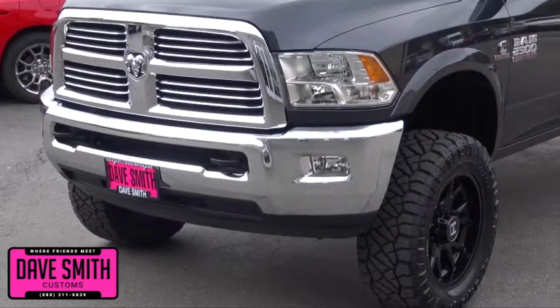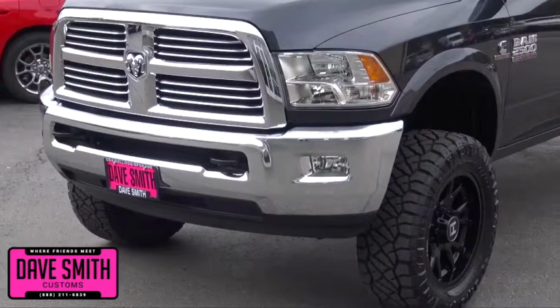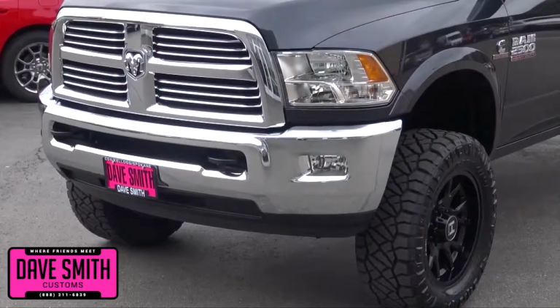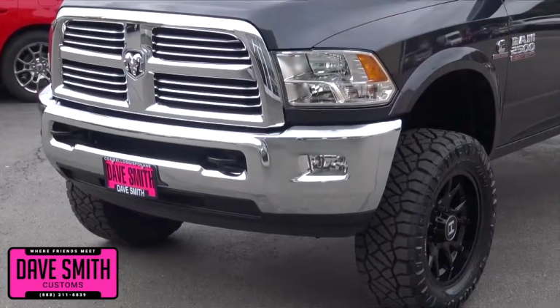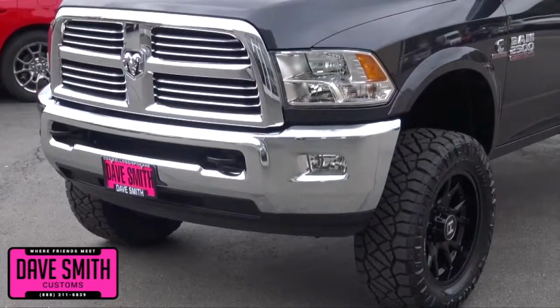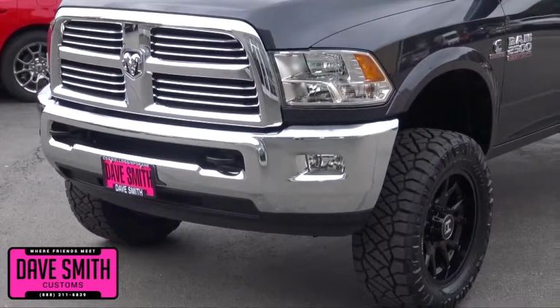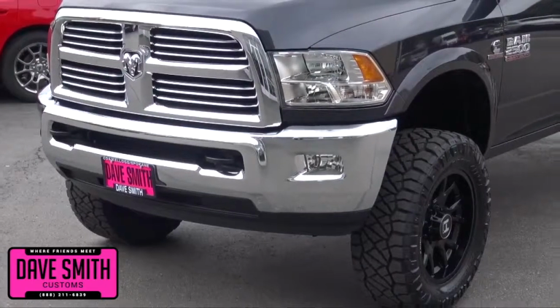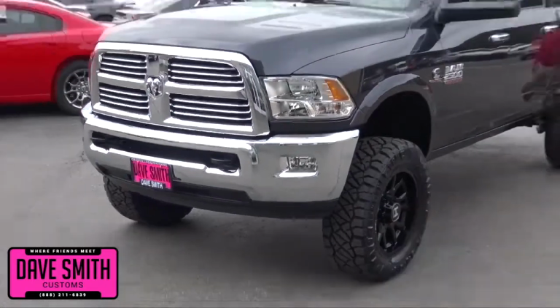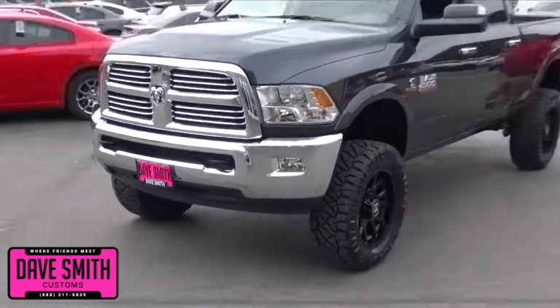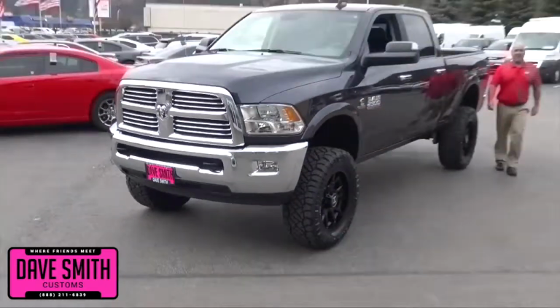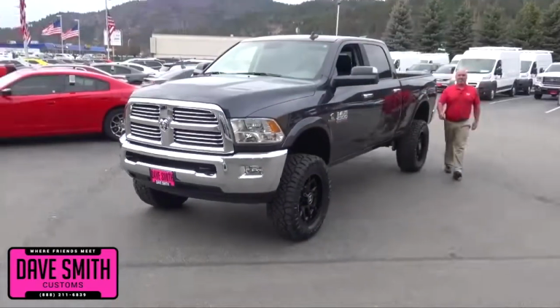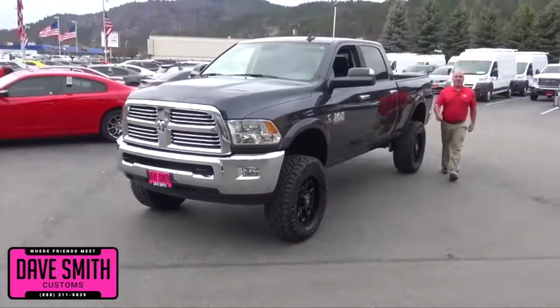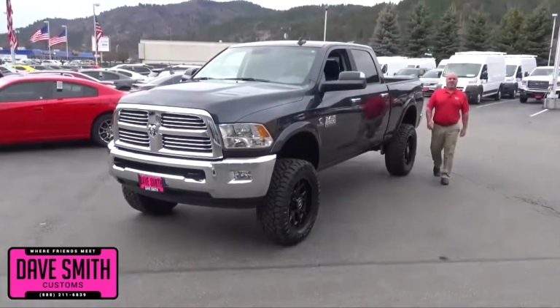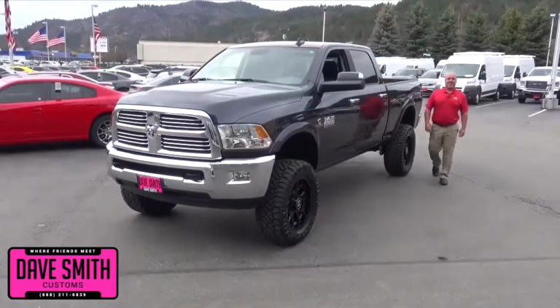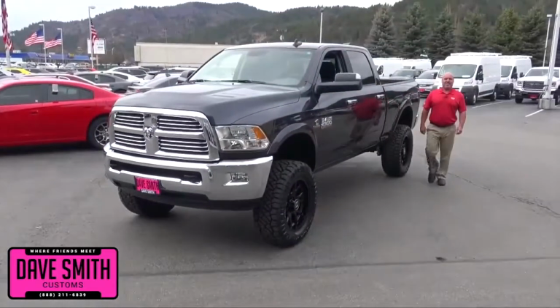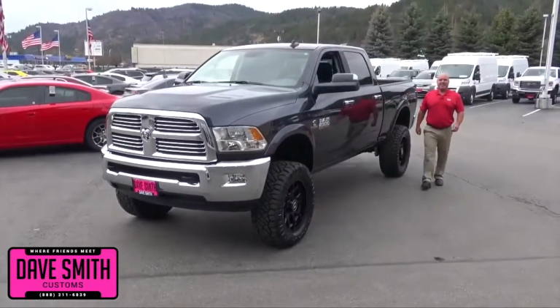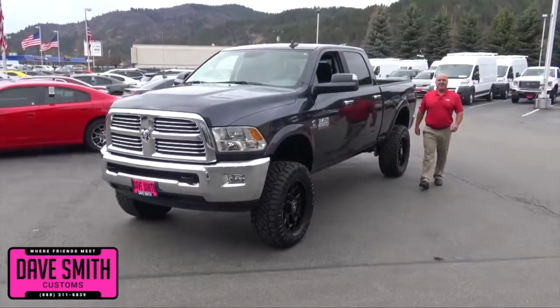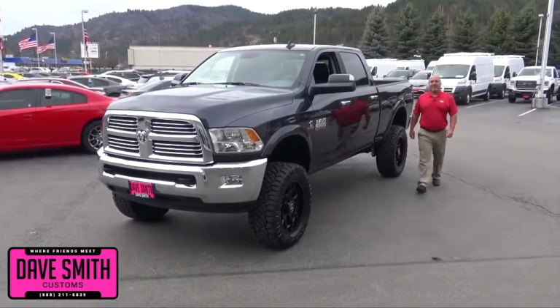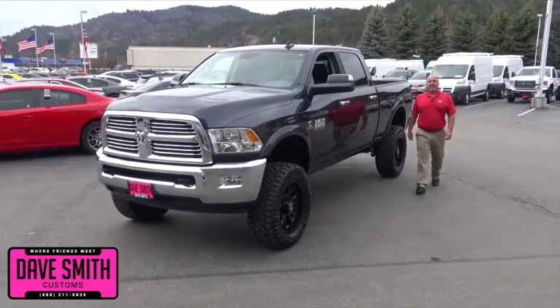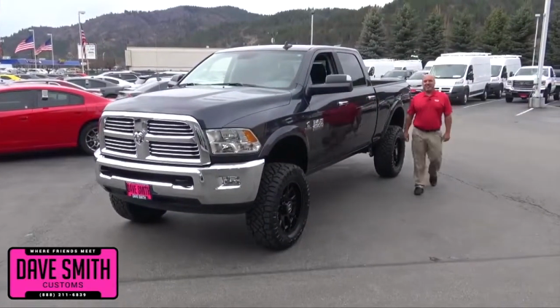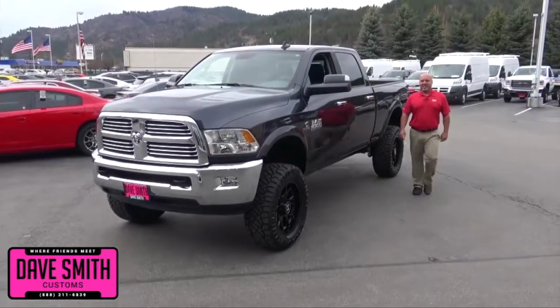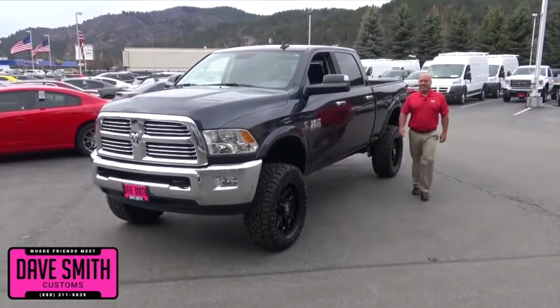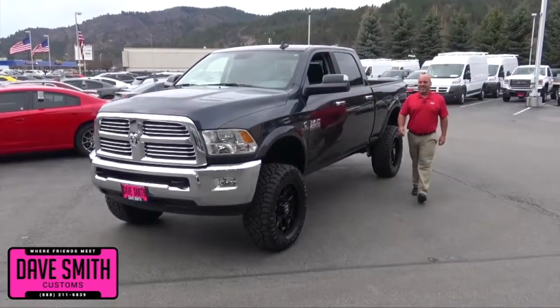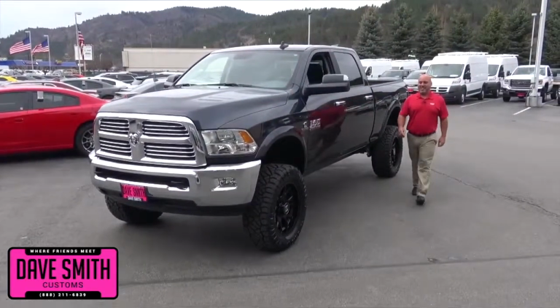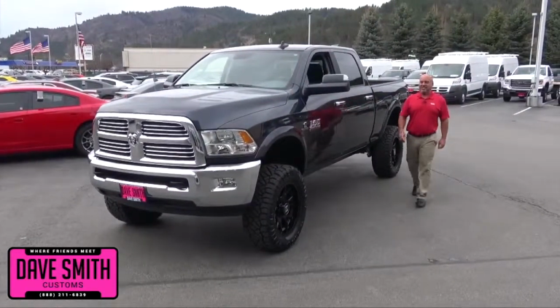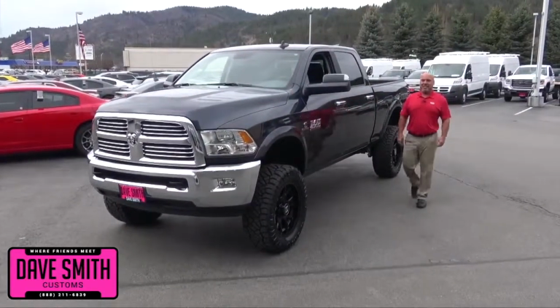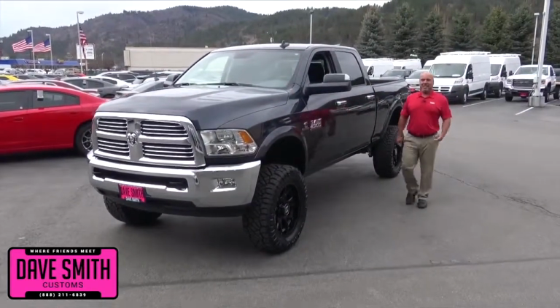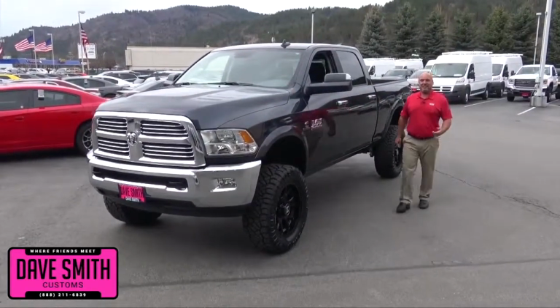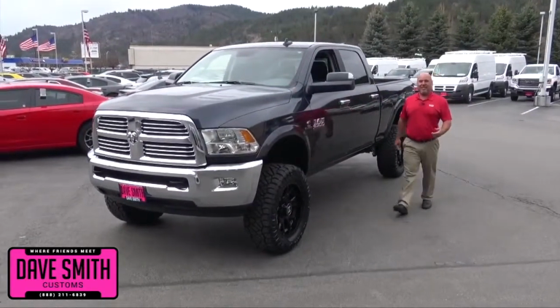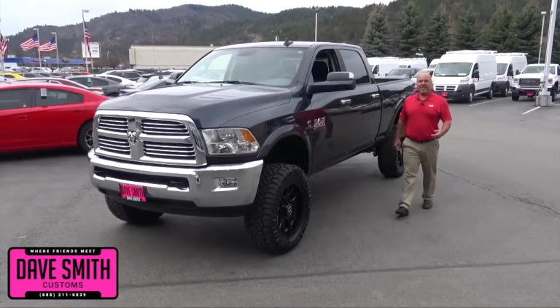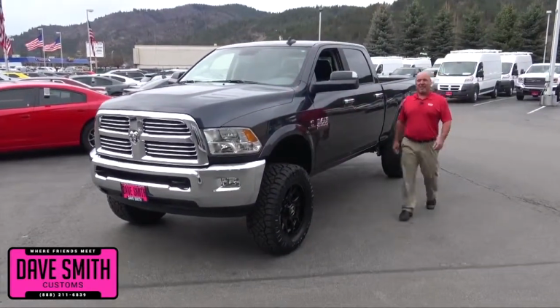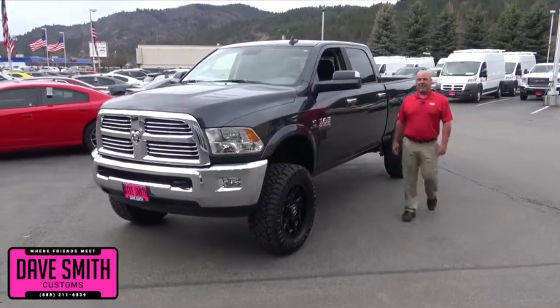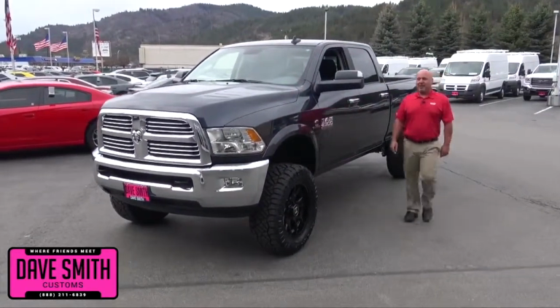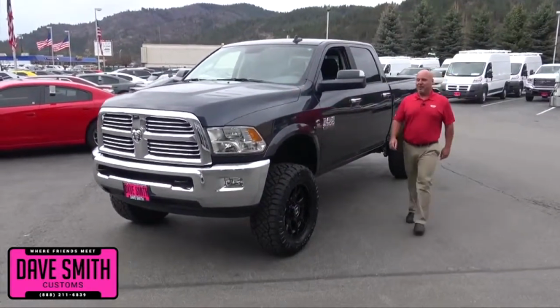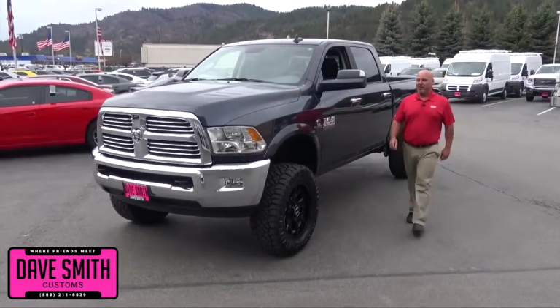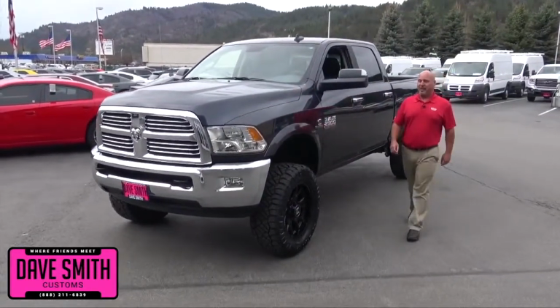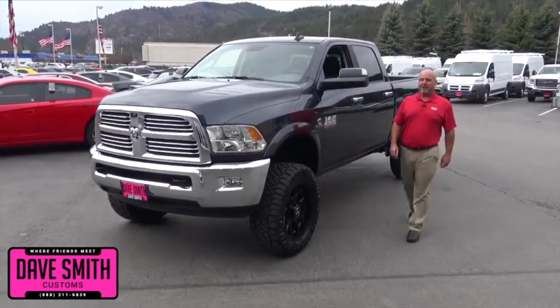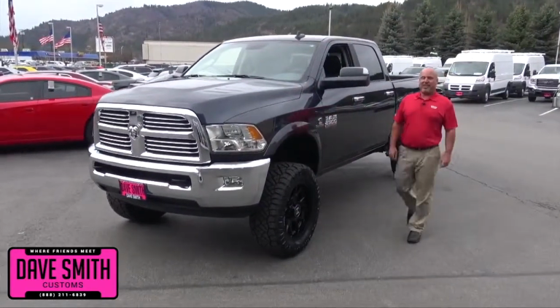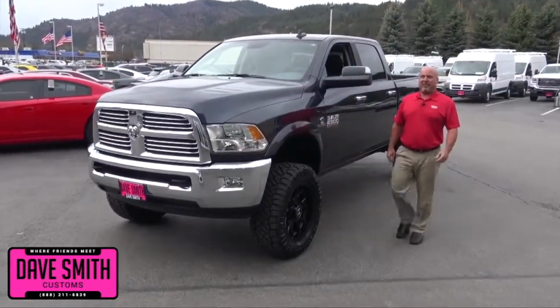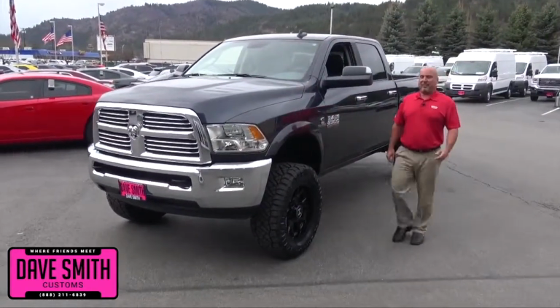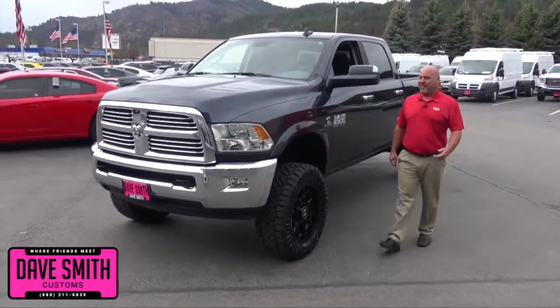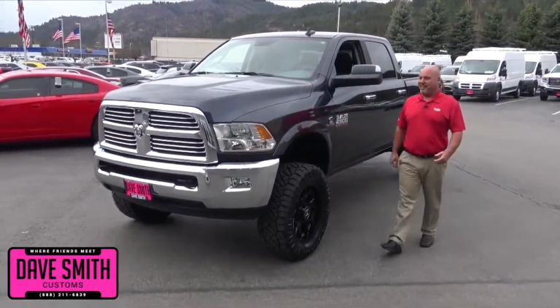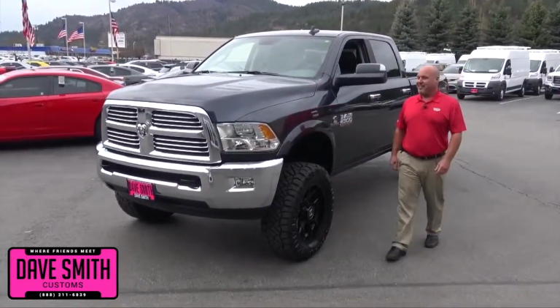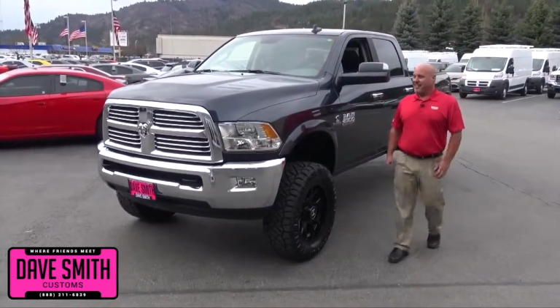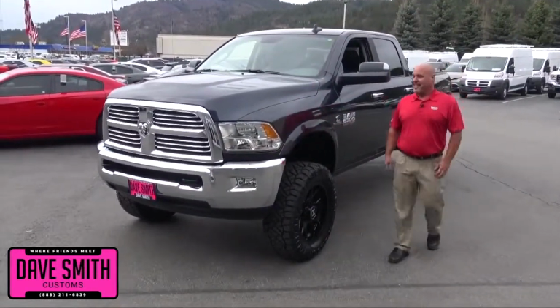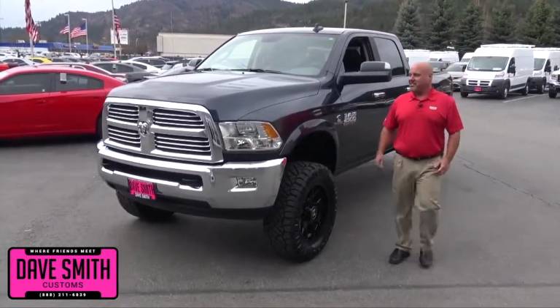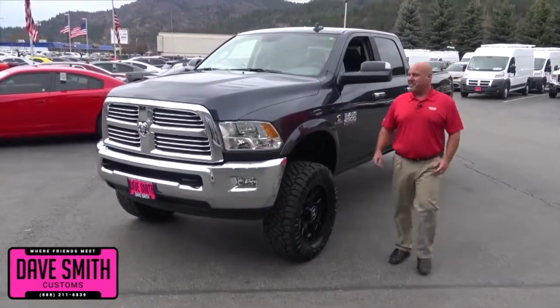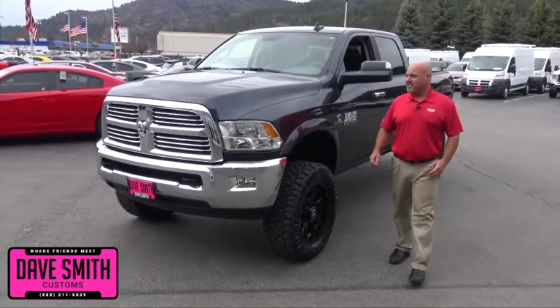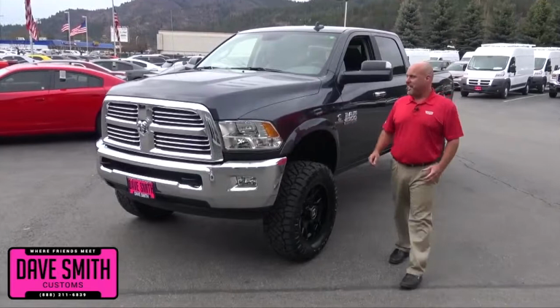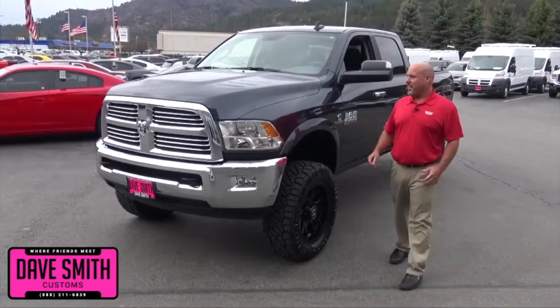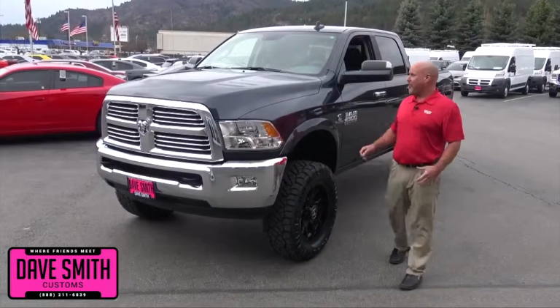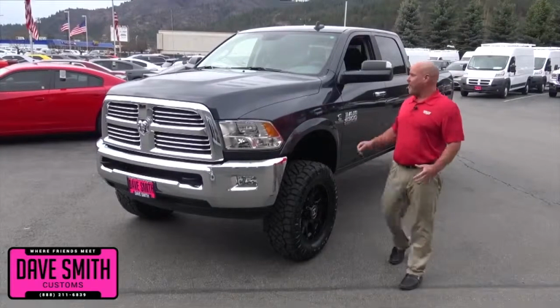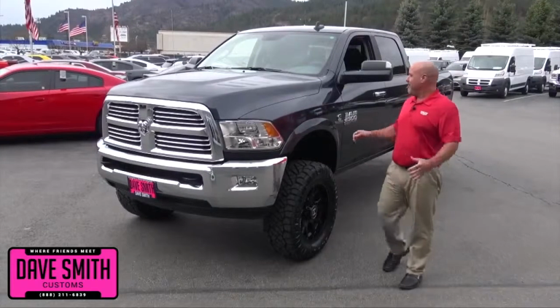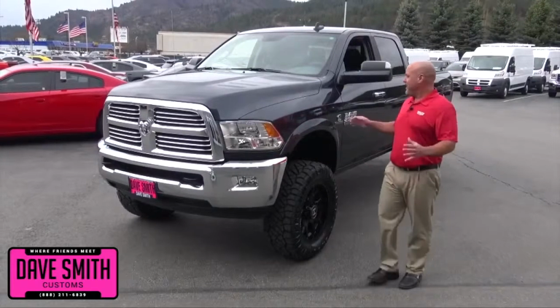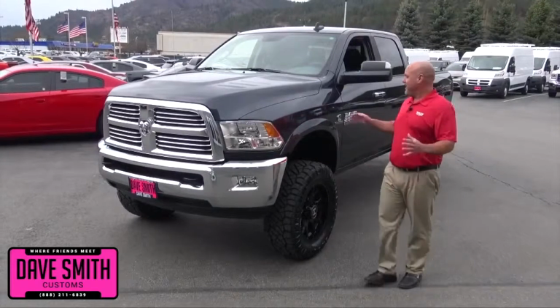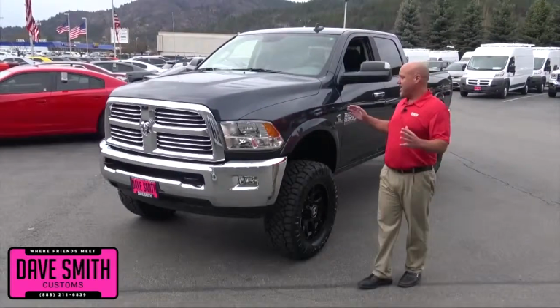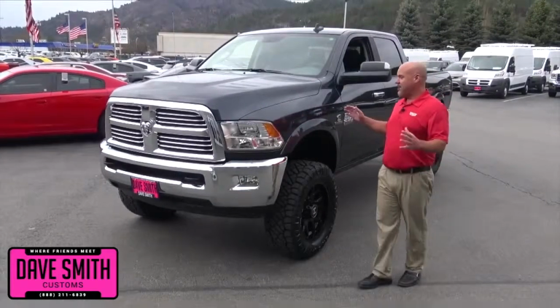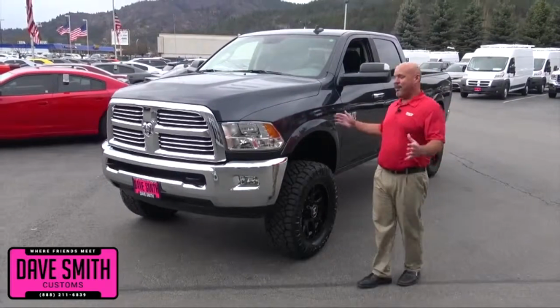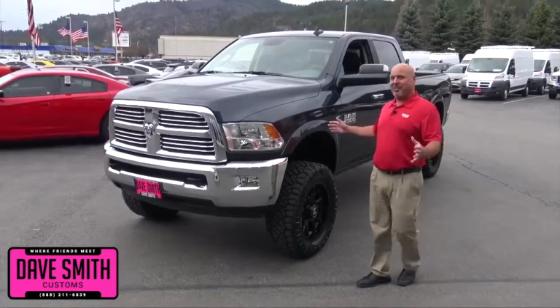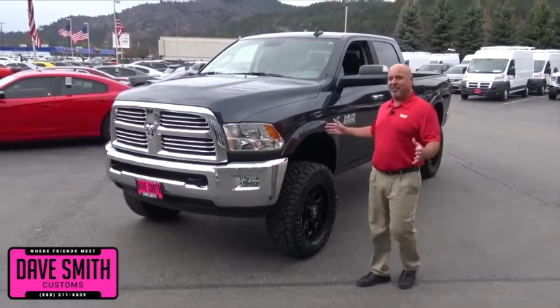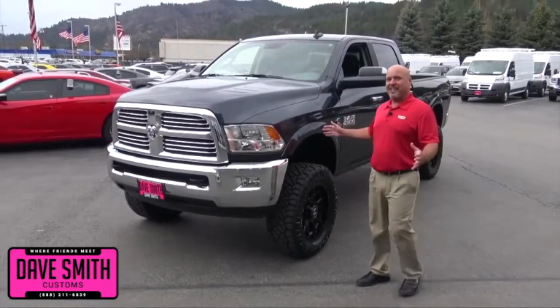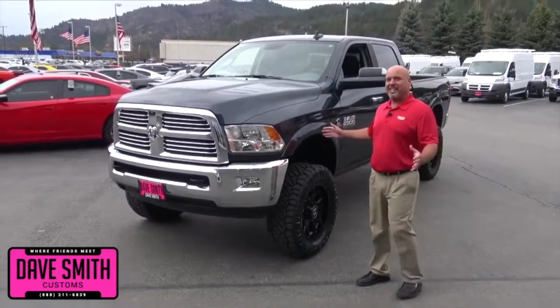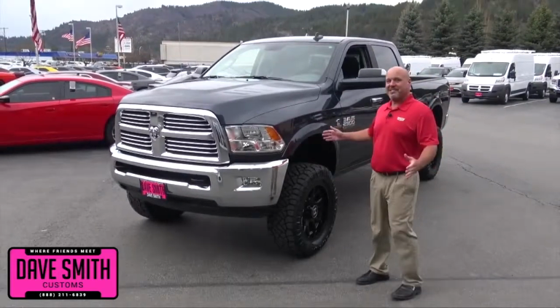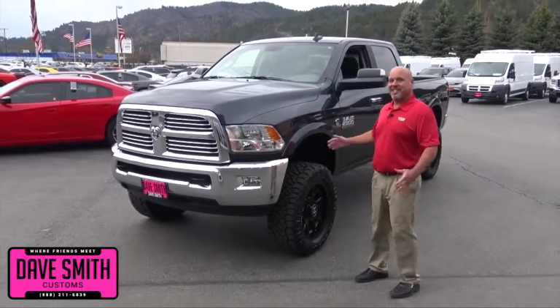Bobby Cameron, Dave Smith Motors Accessory Manager here to give you an update on our Build-A-Ram giveaway. As you can tell, it's coming along nicely.